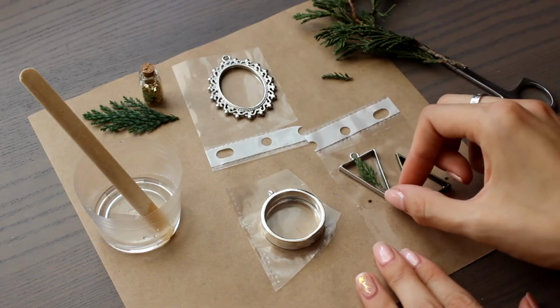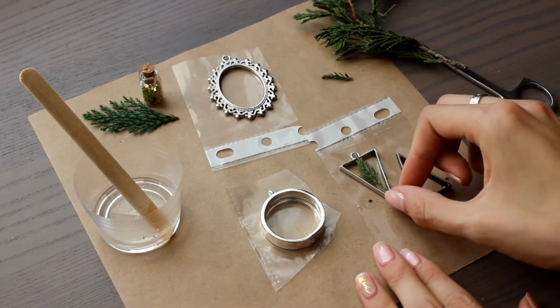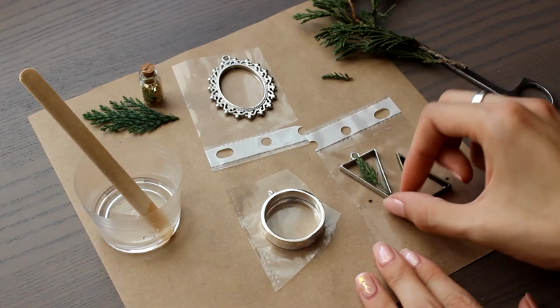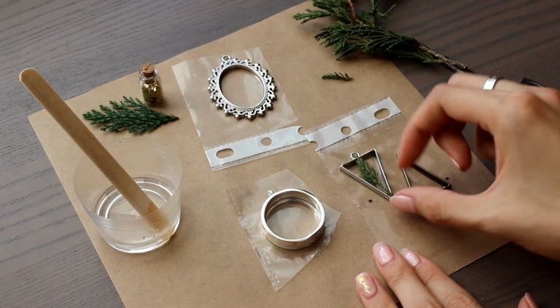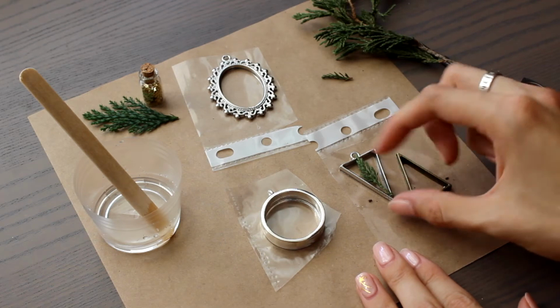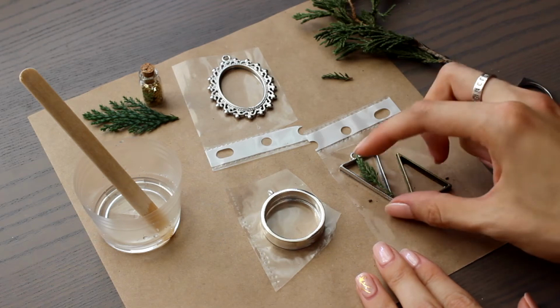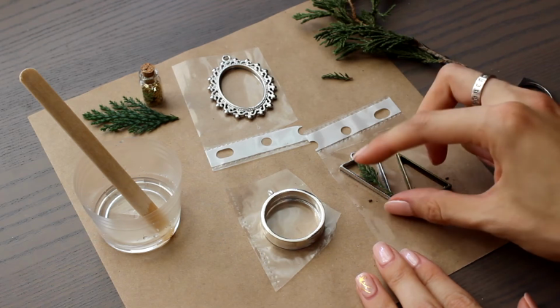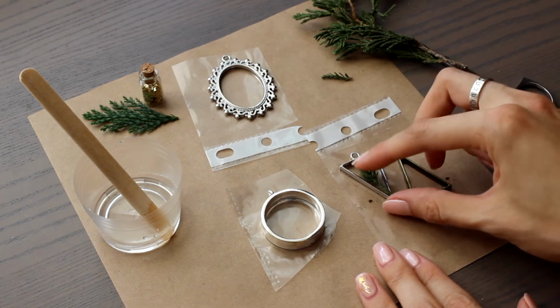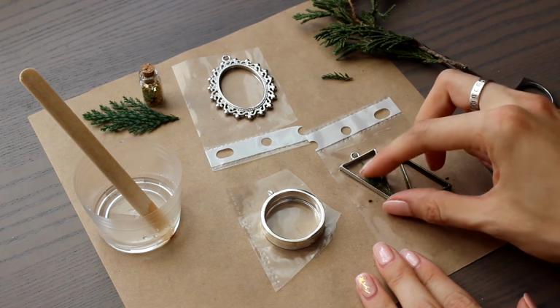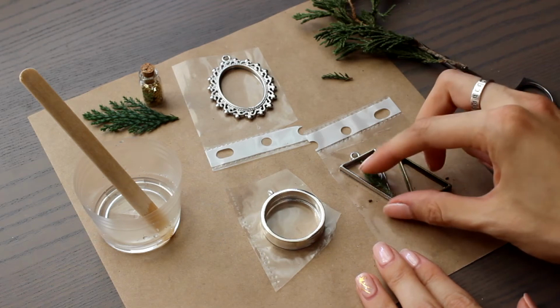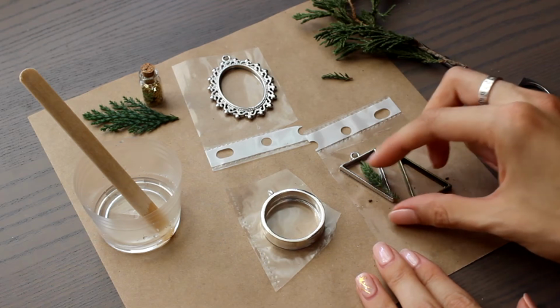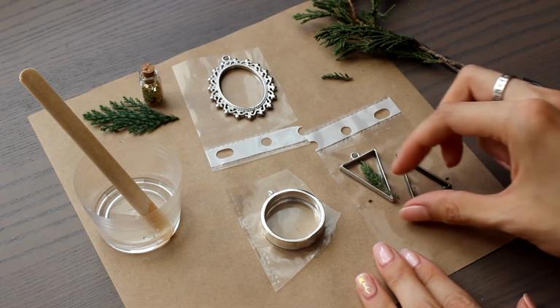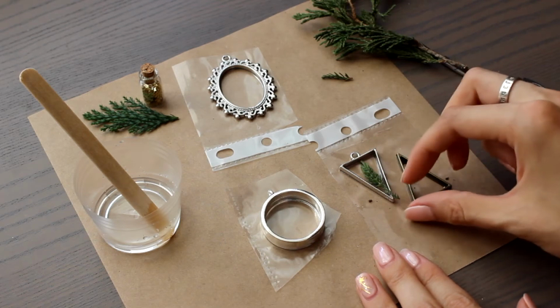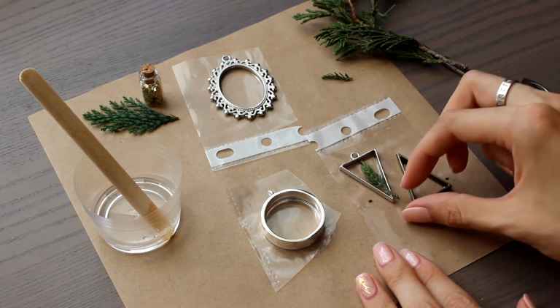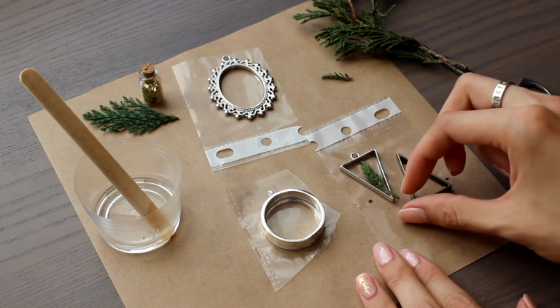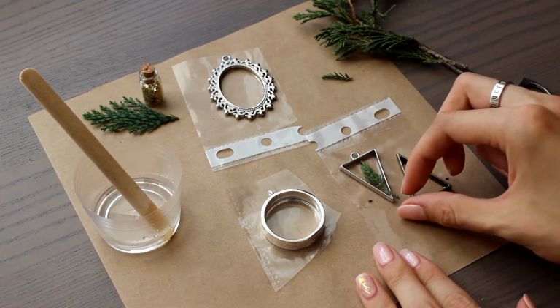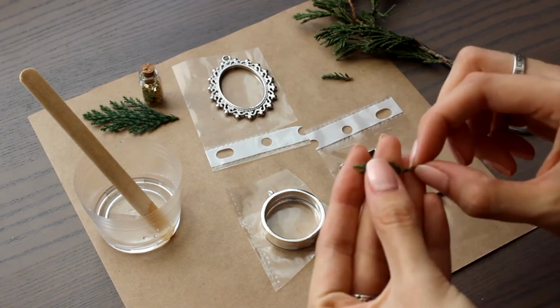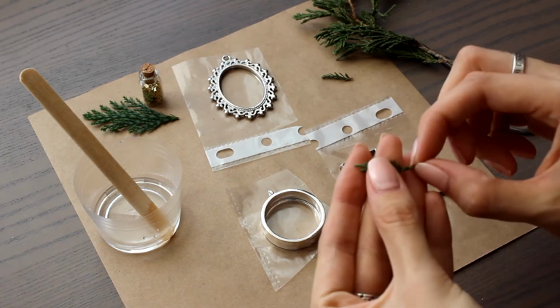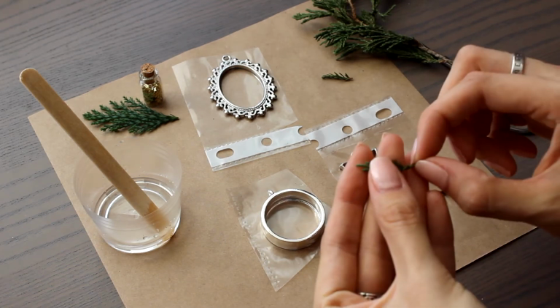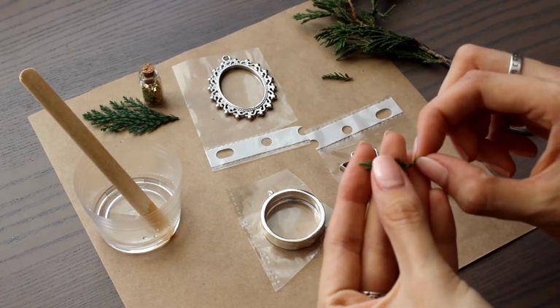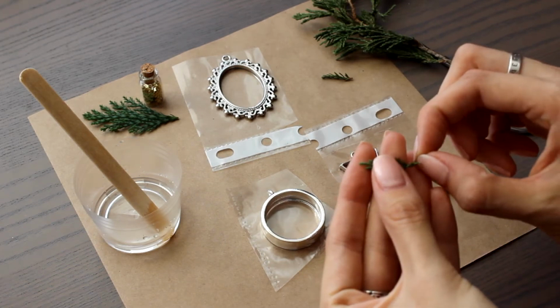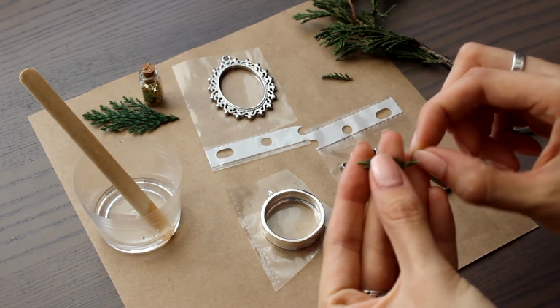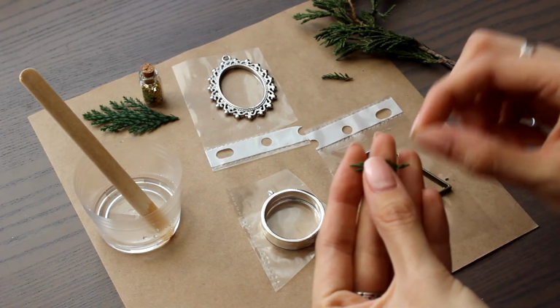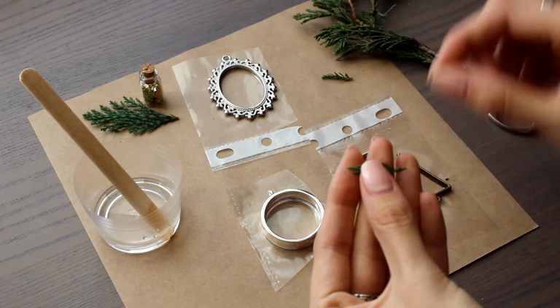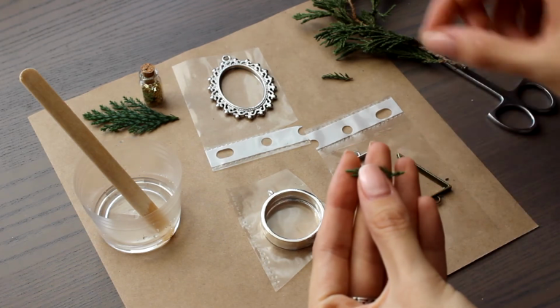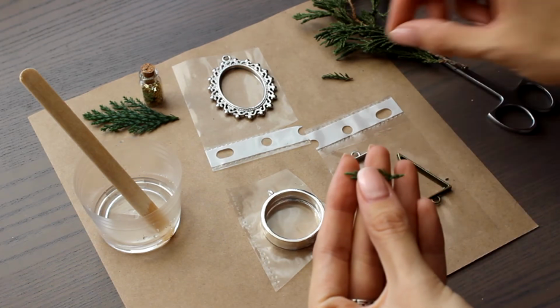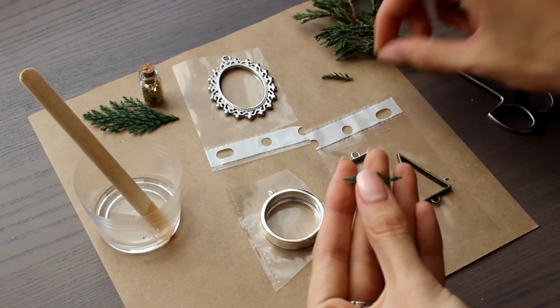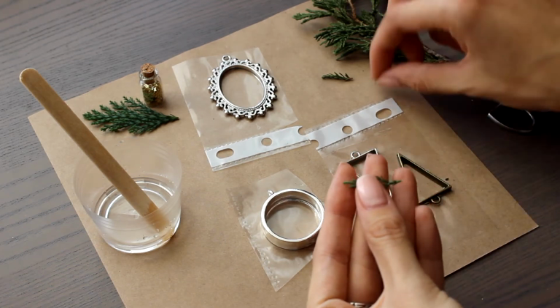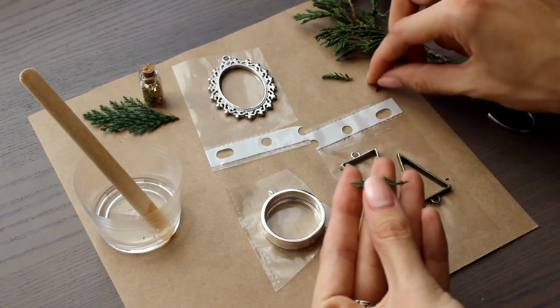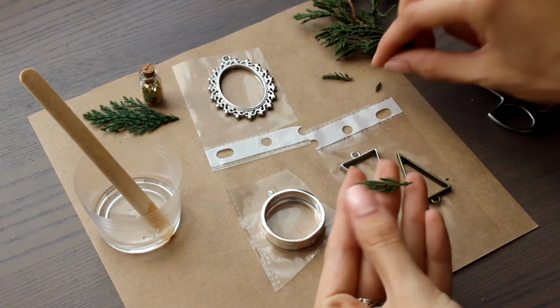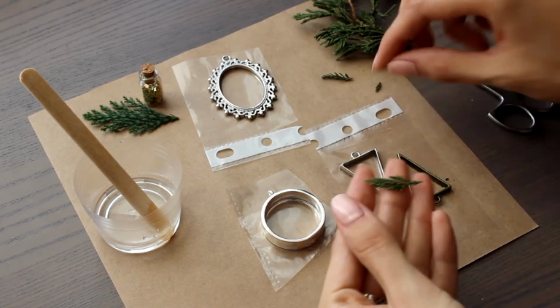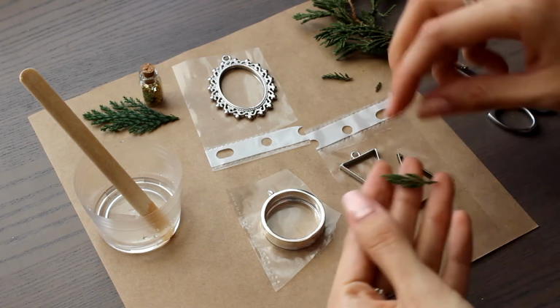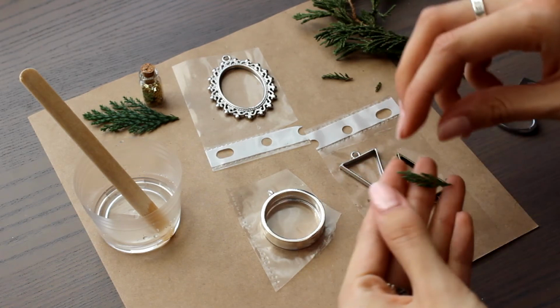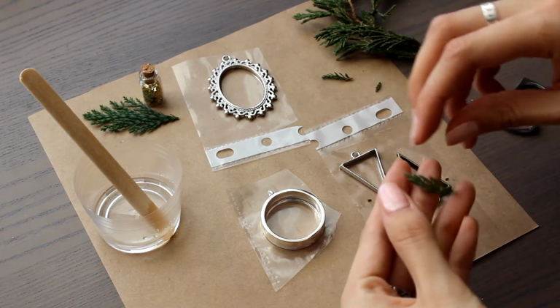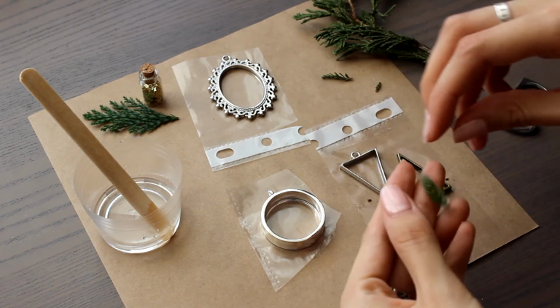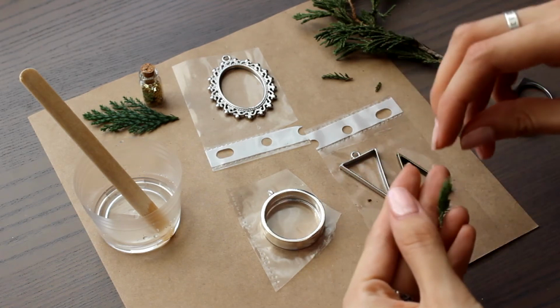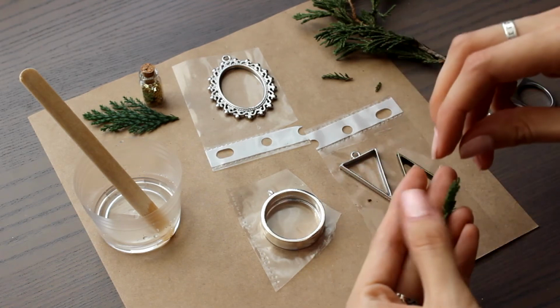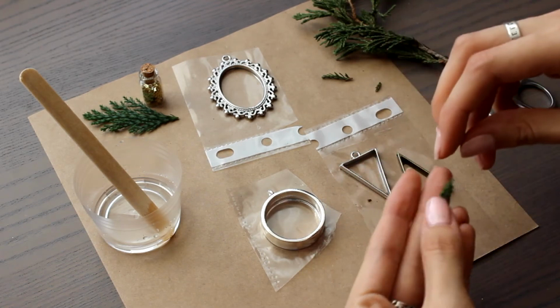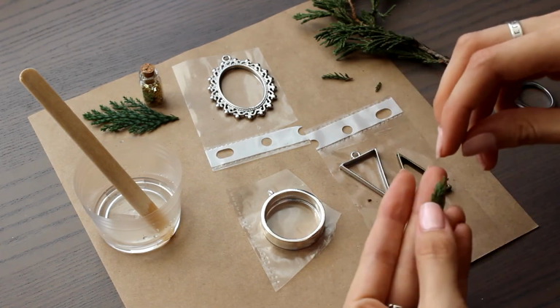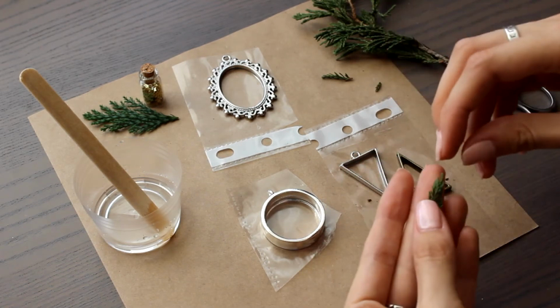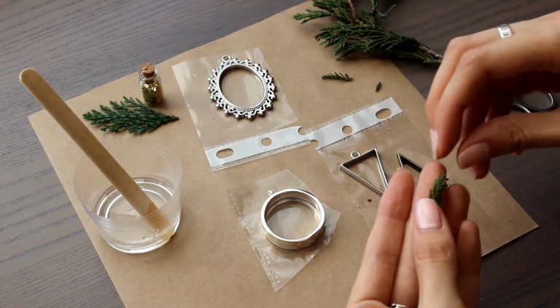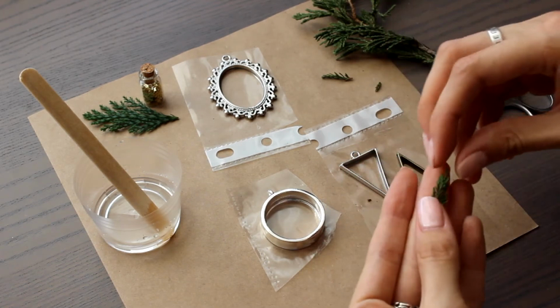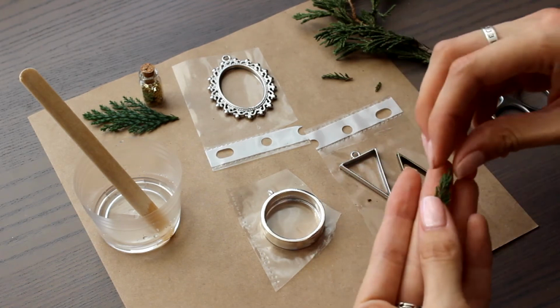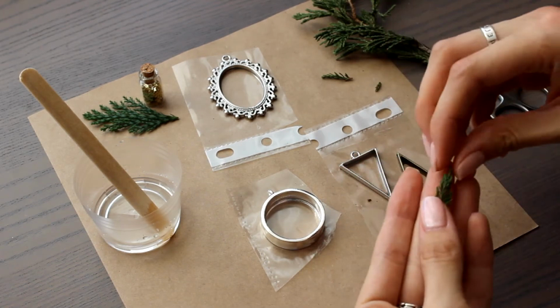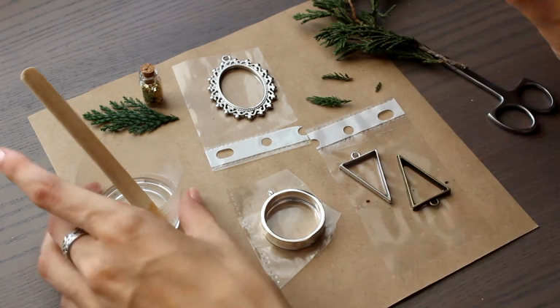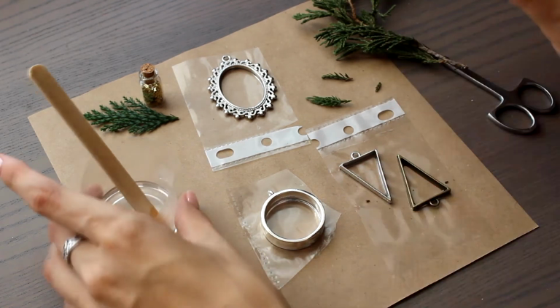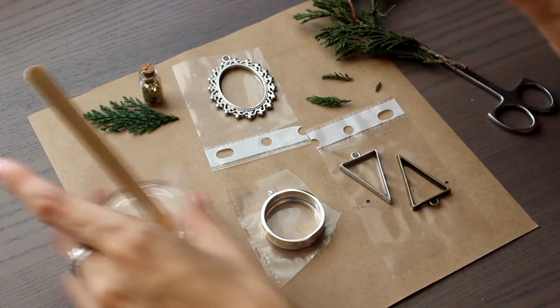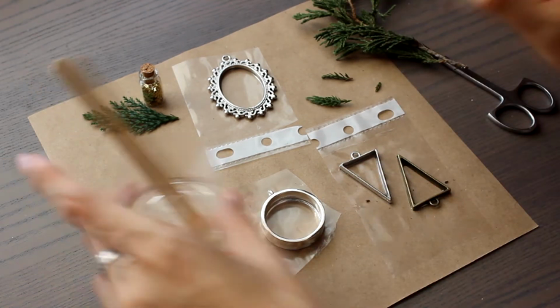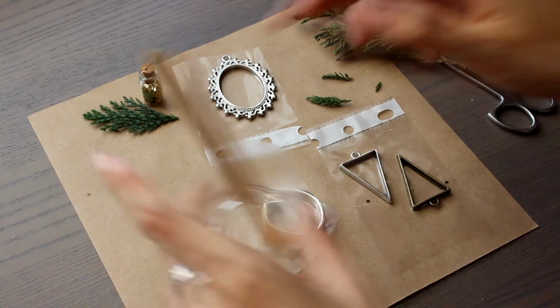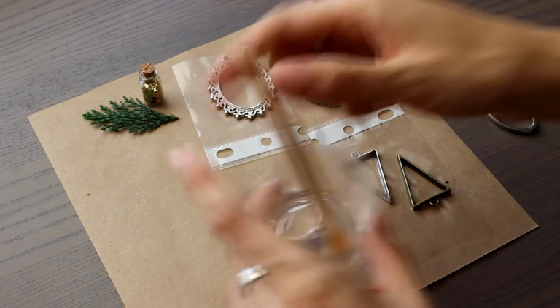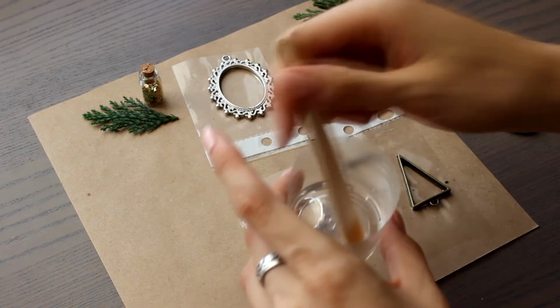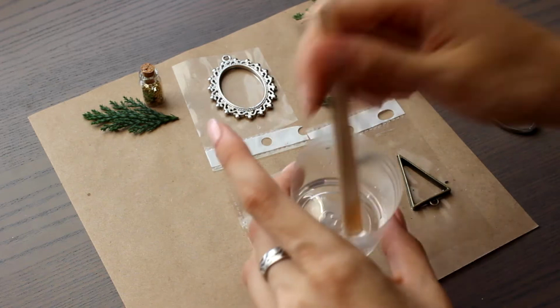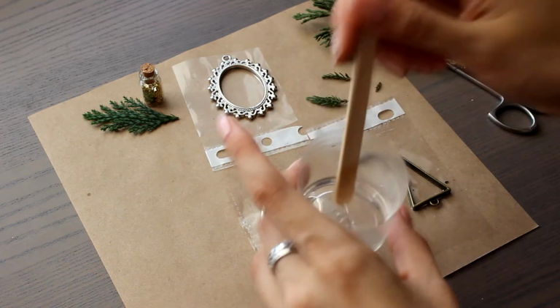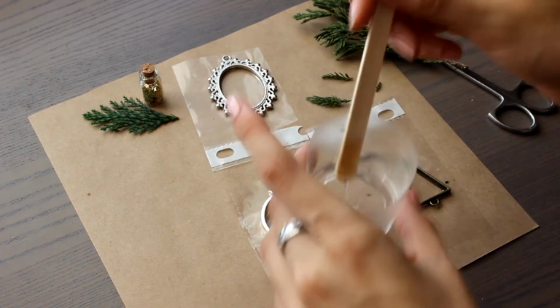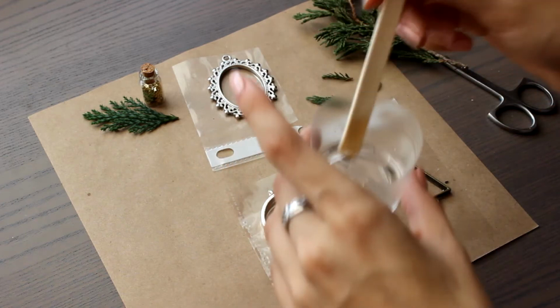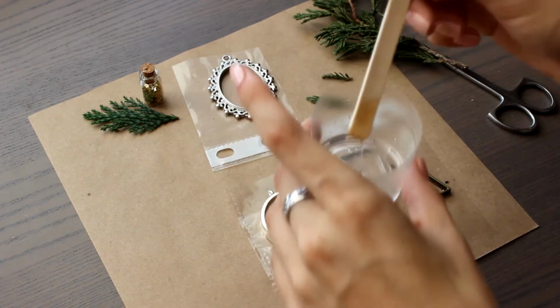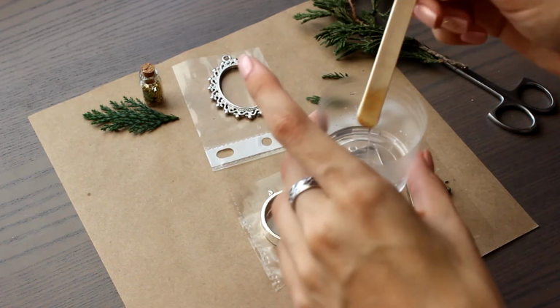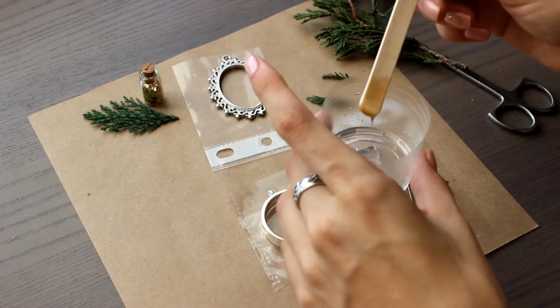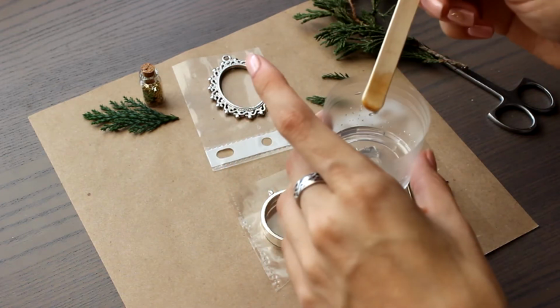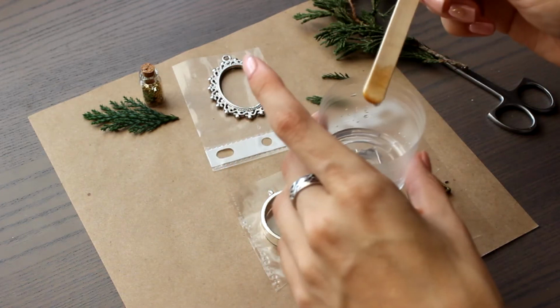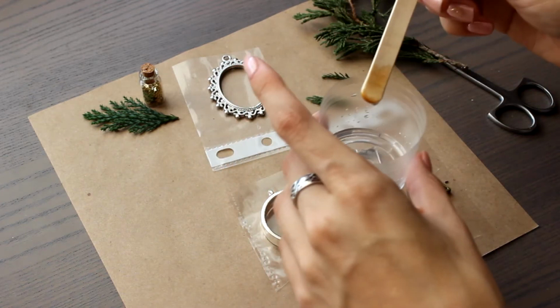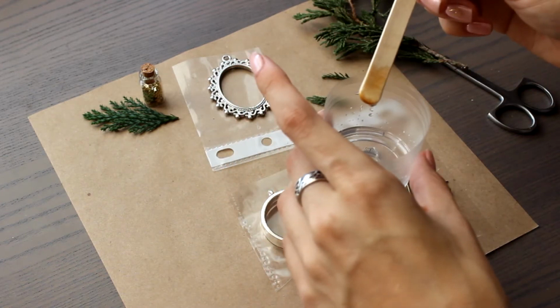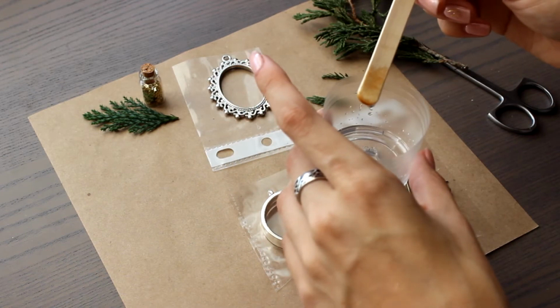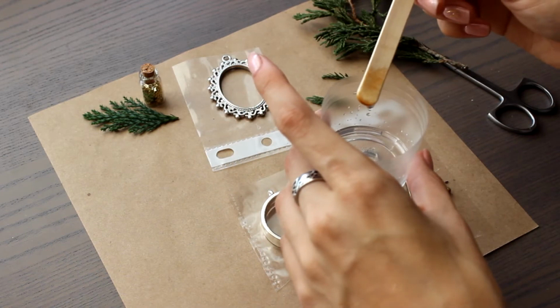I place the twig, cut it according to the size, fill in the base, and then put there the coniferous twig.